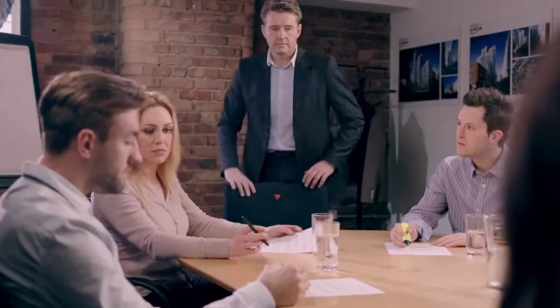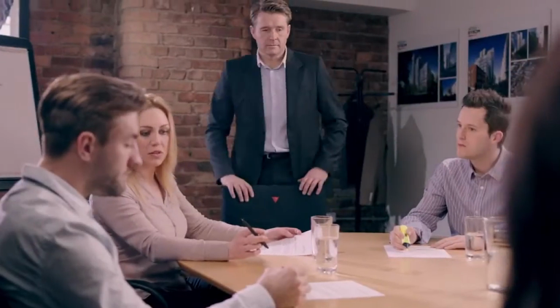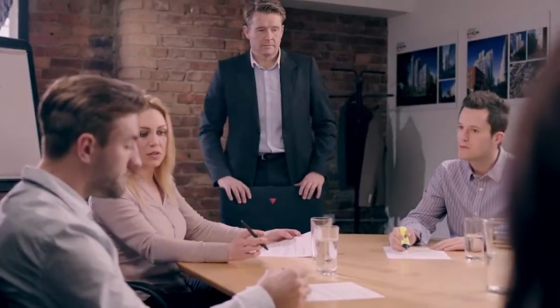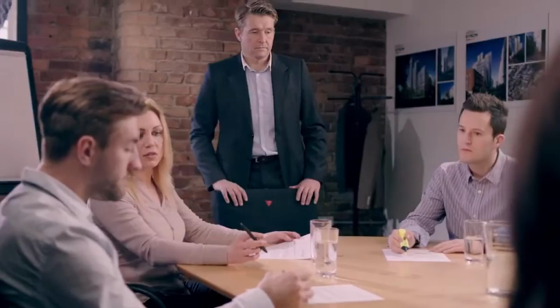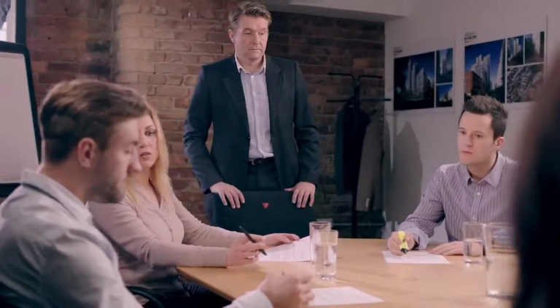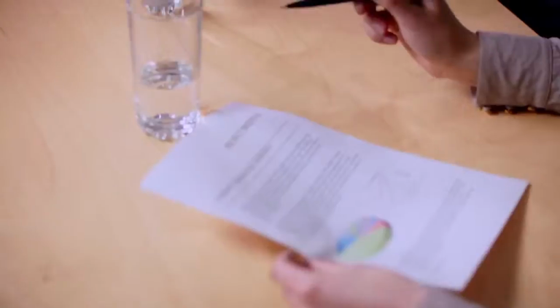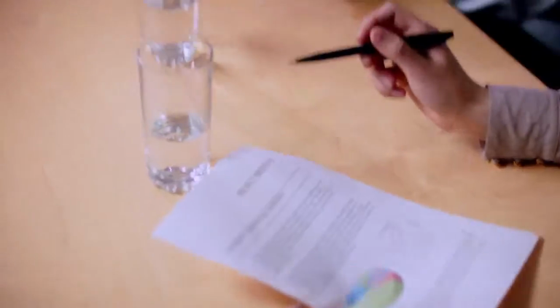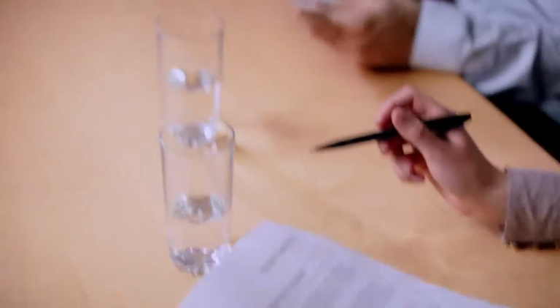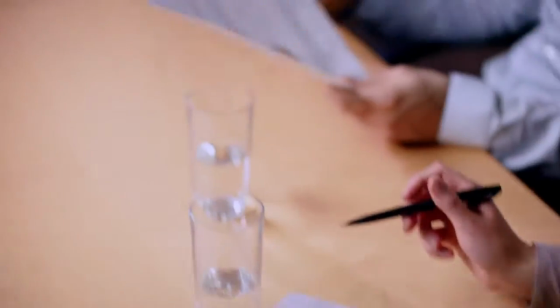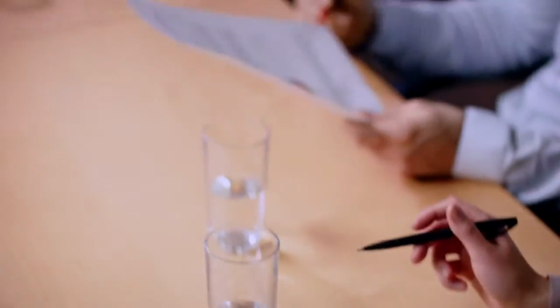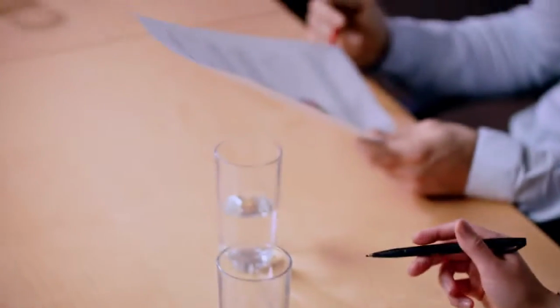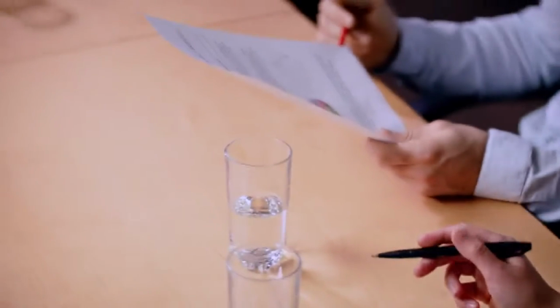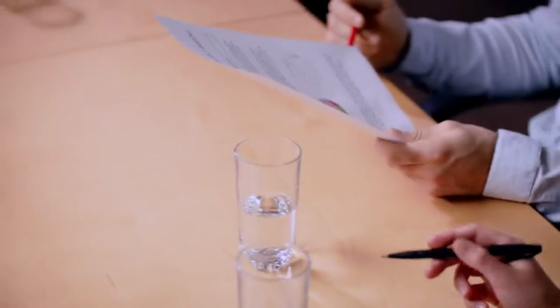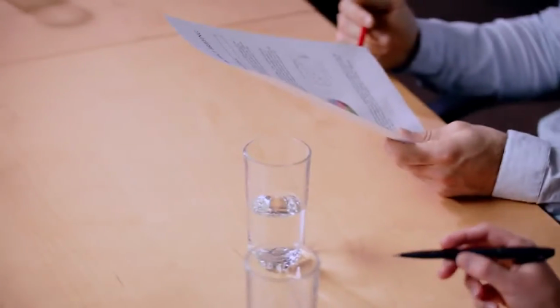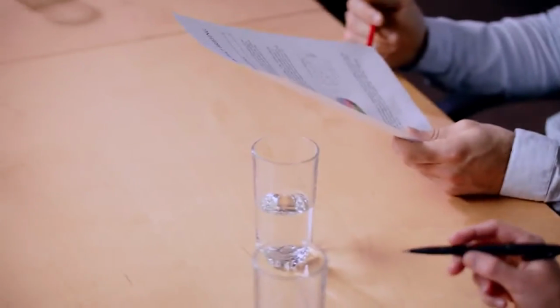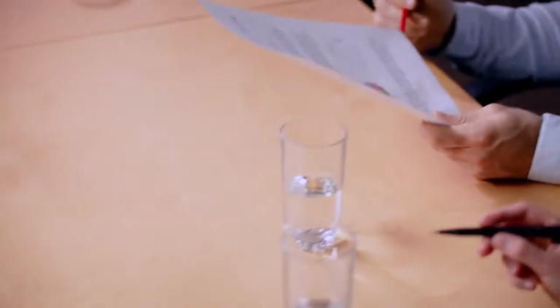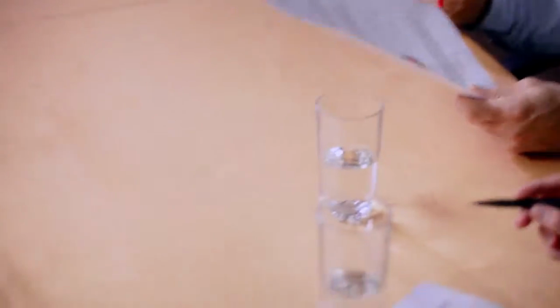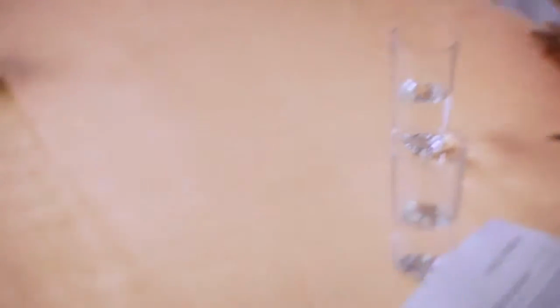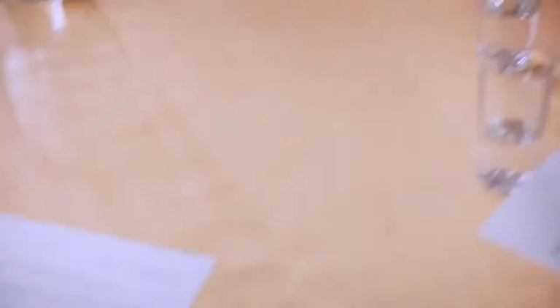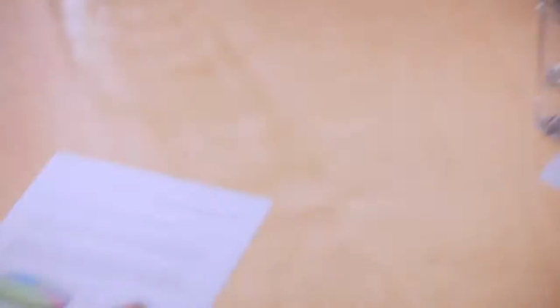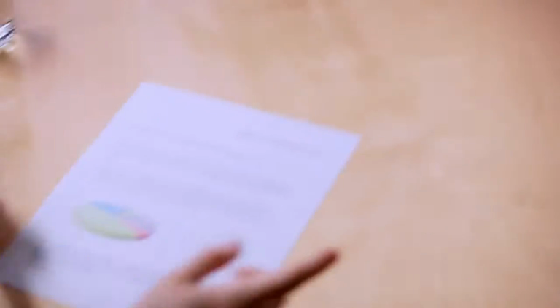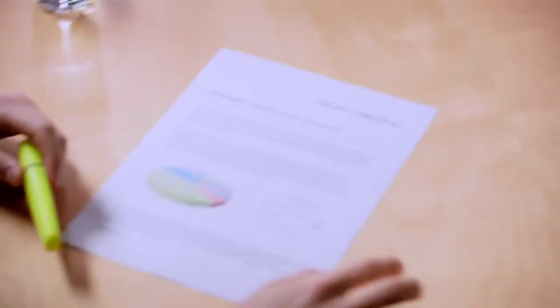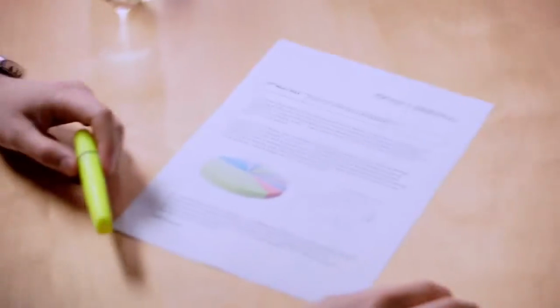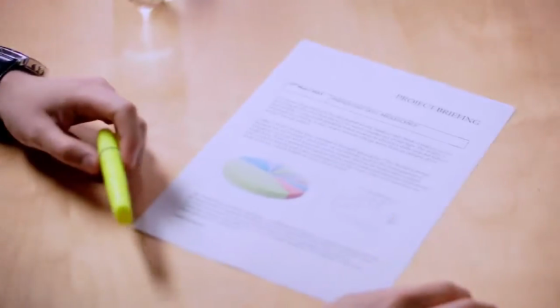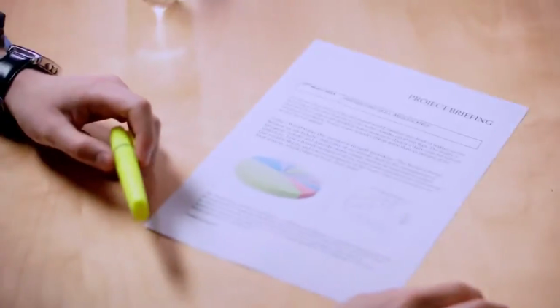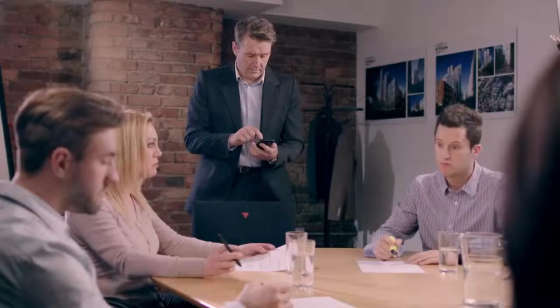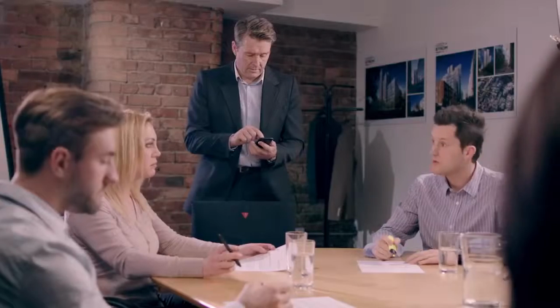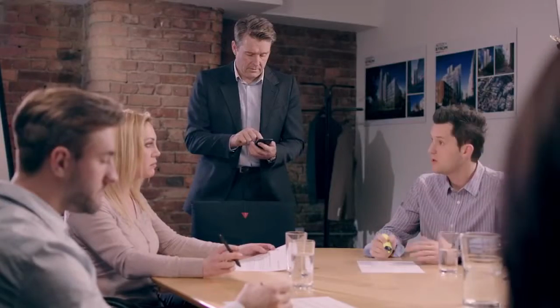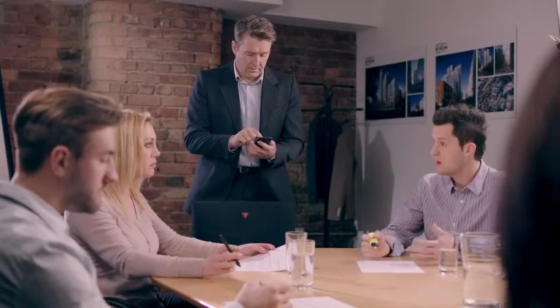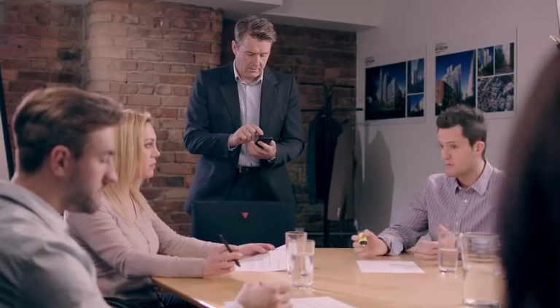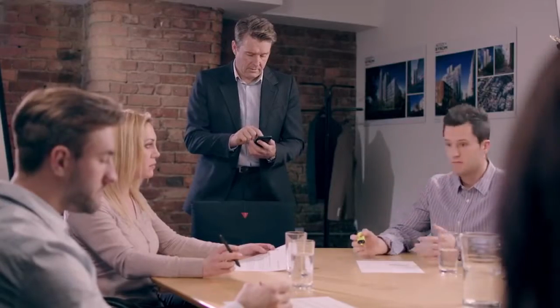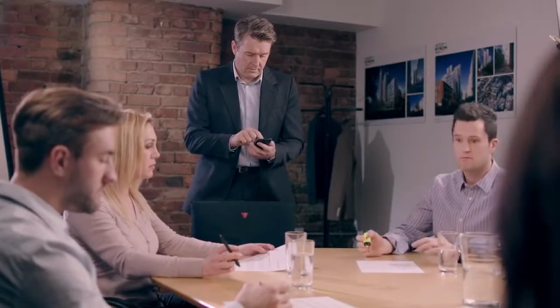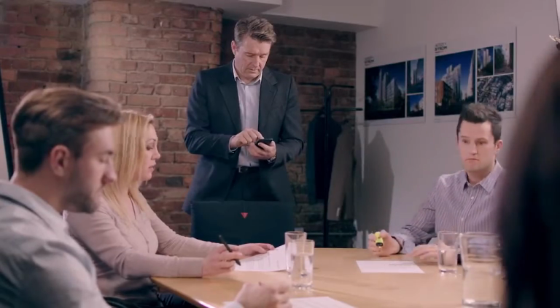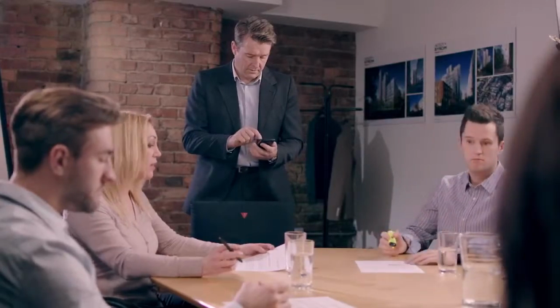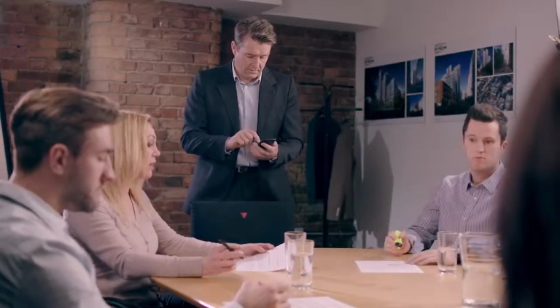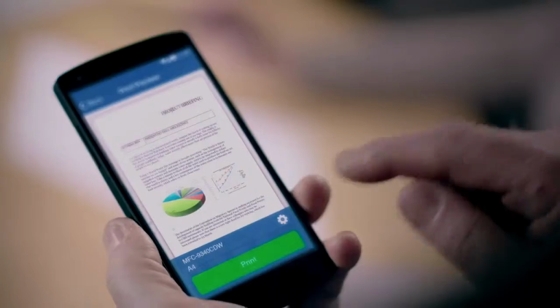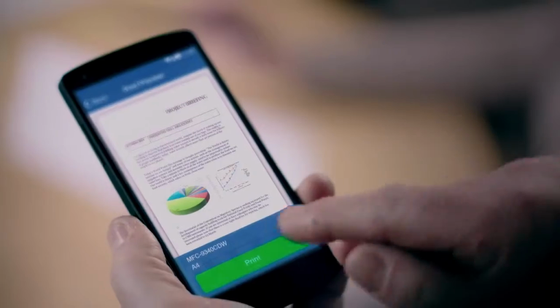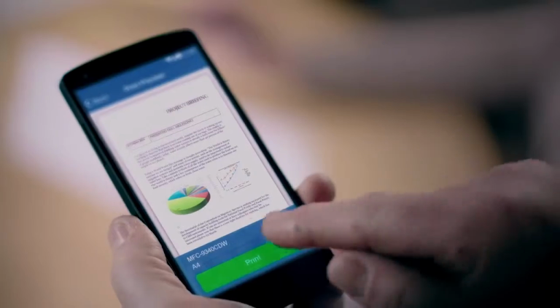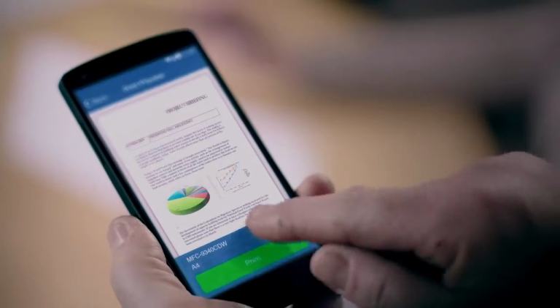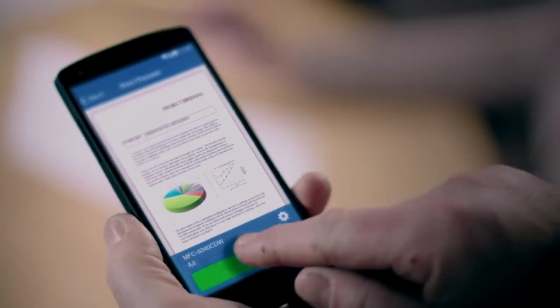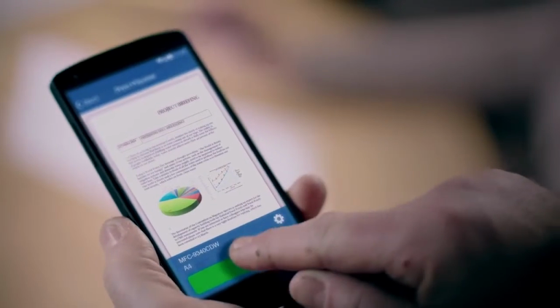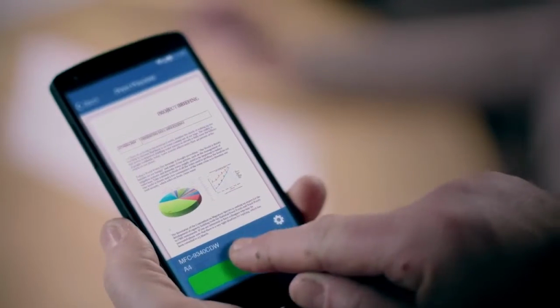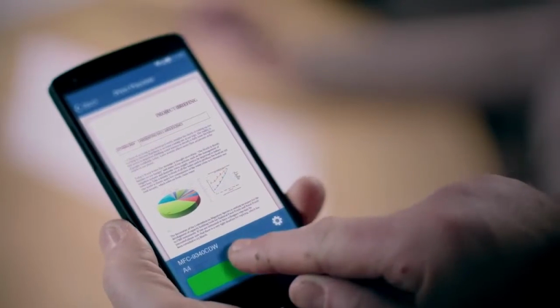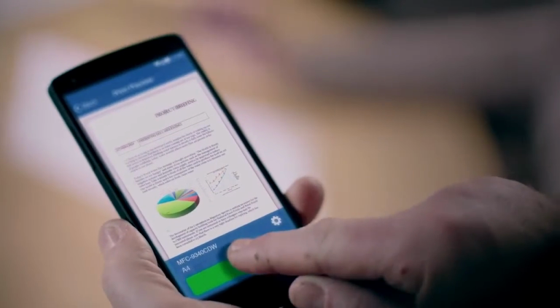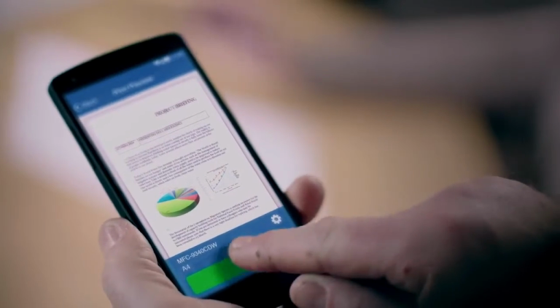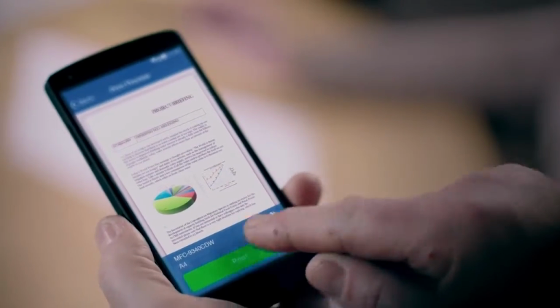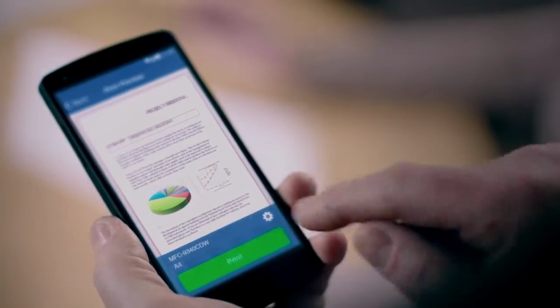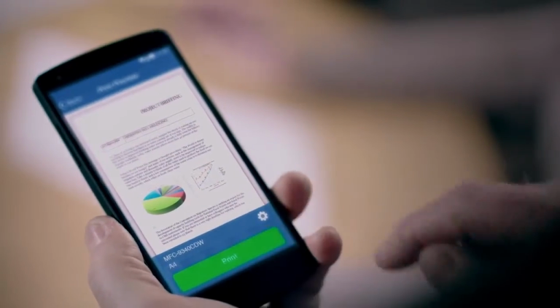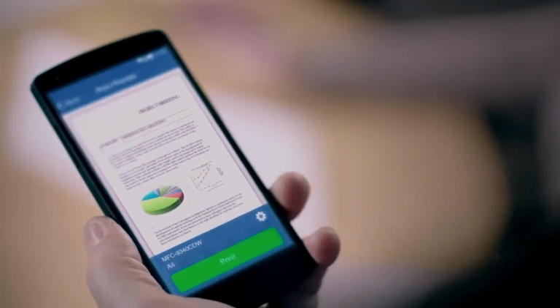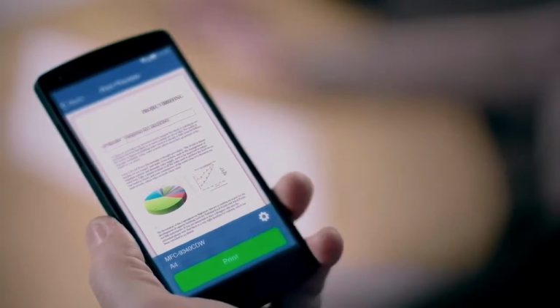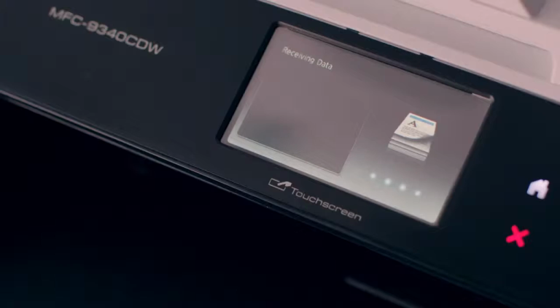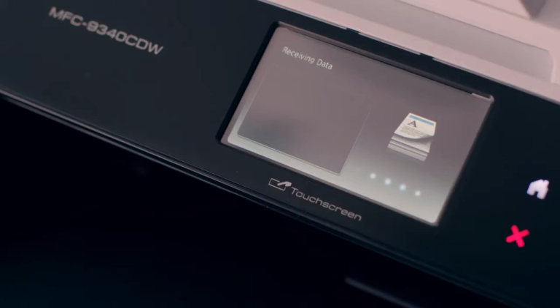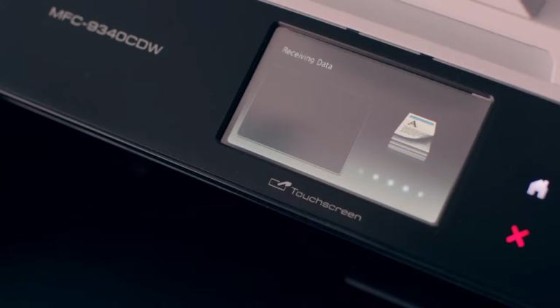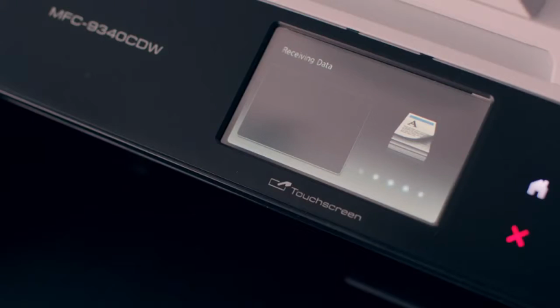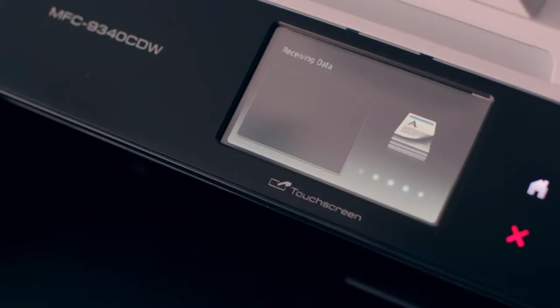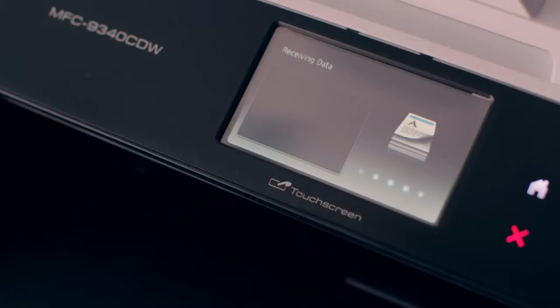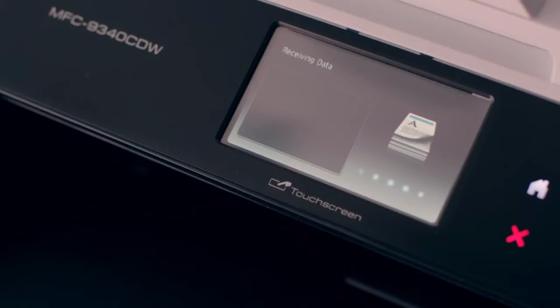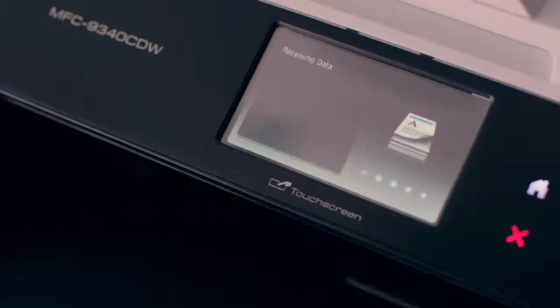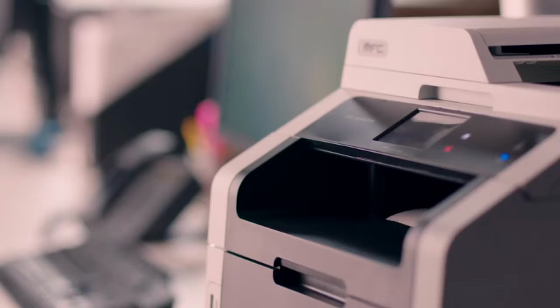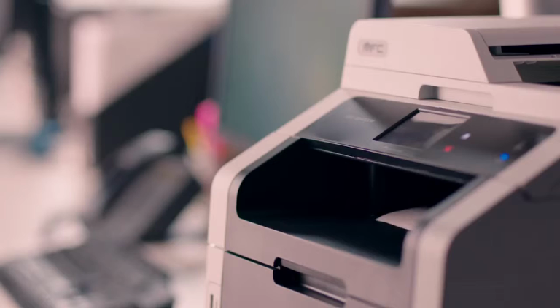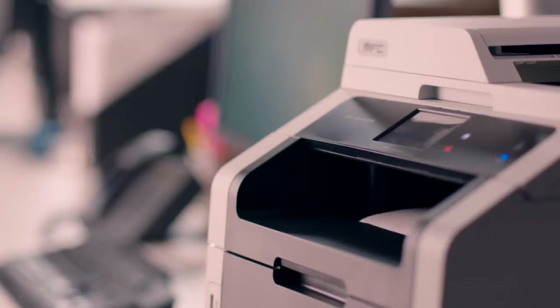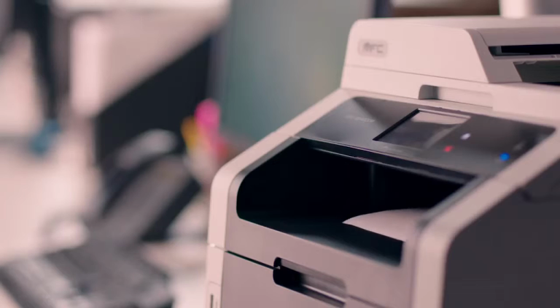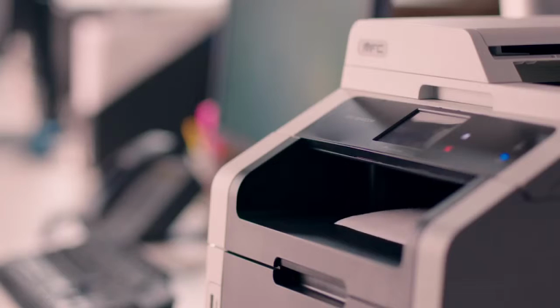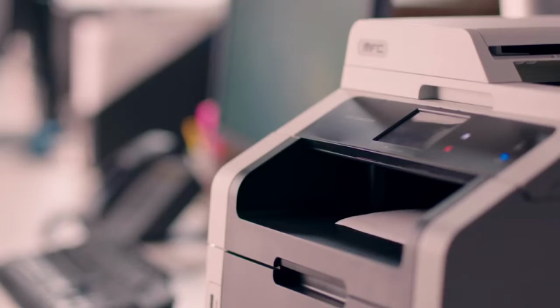If you need prints in a hurry for your next meeting, simply select the print job you need and send it to your nearest Brother printer.